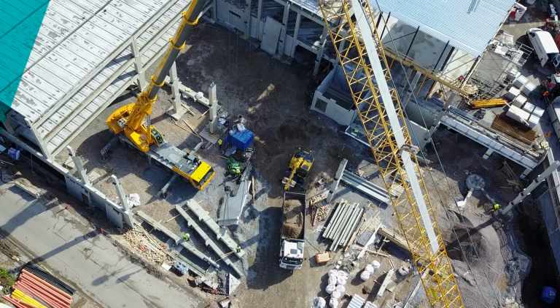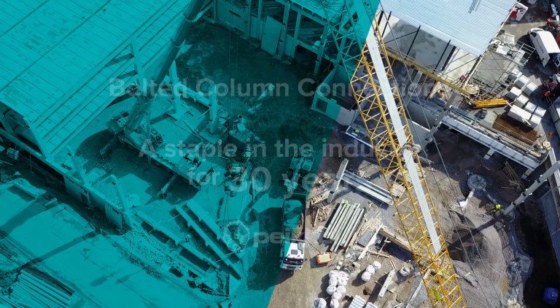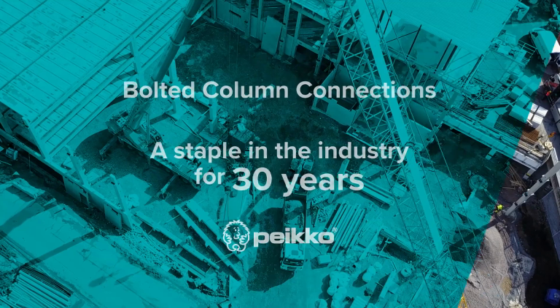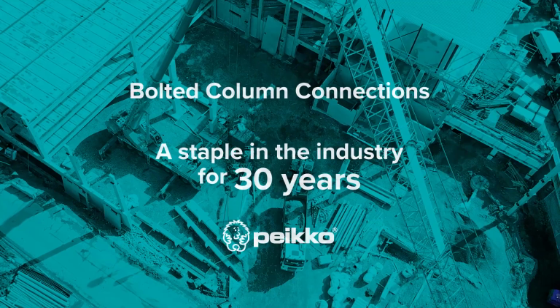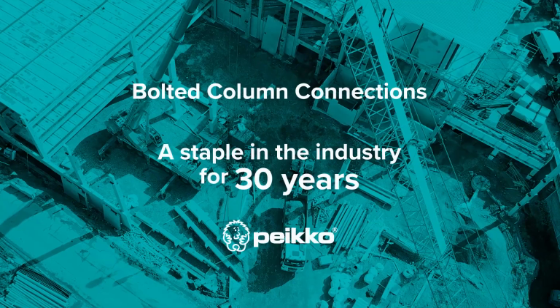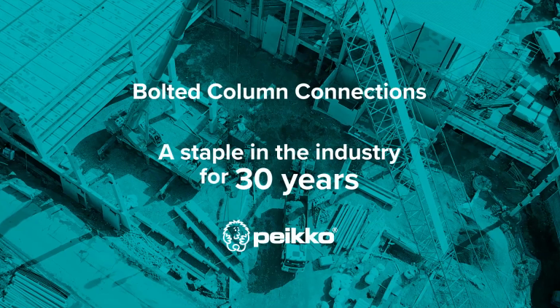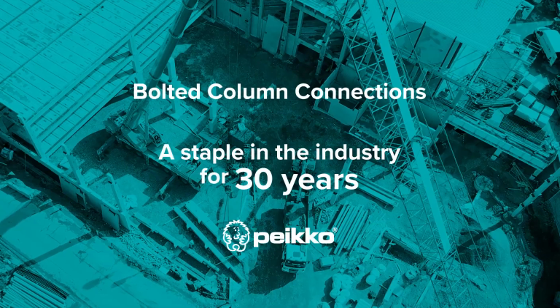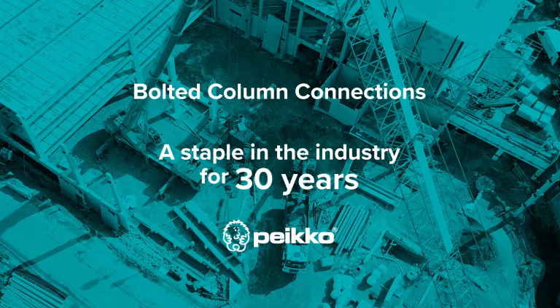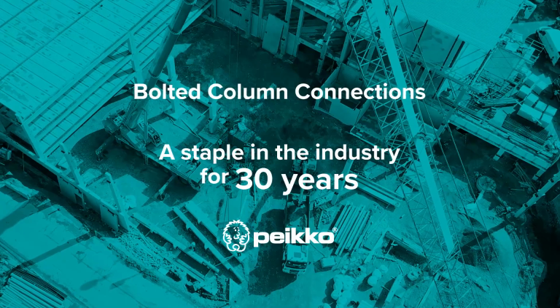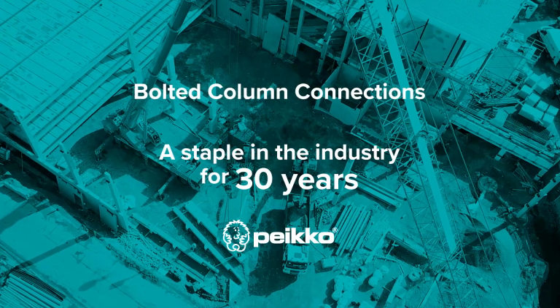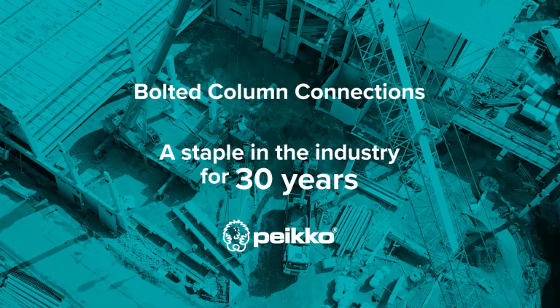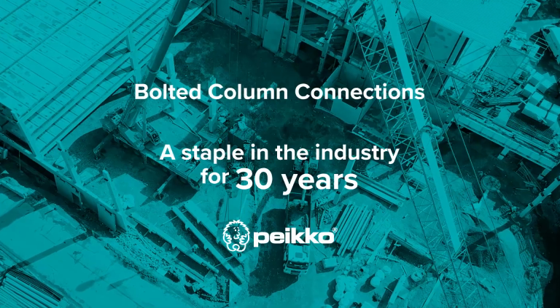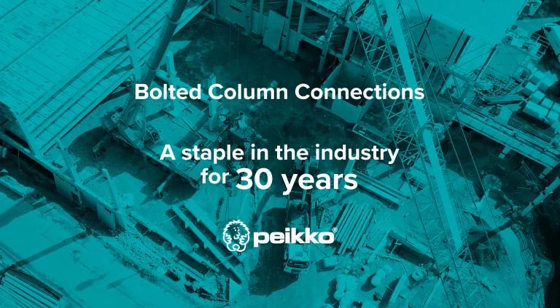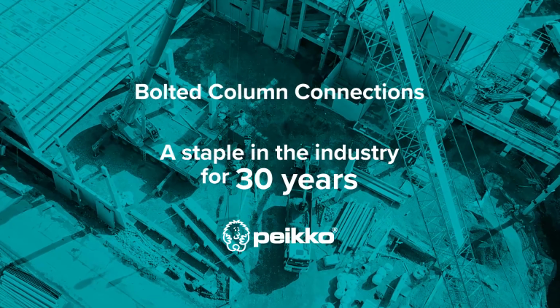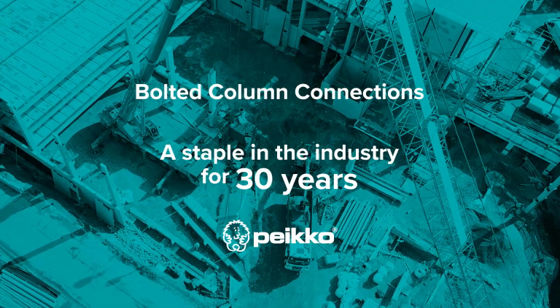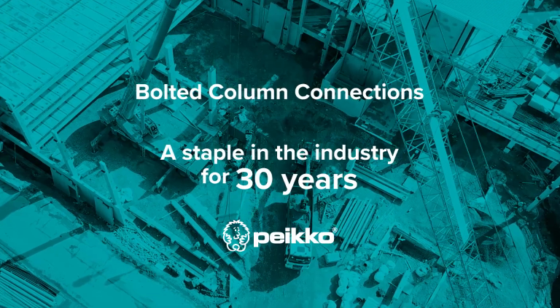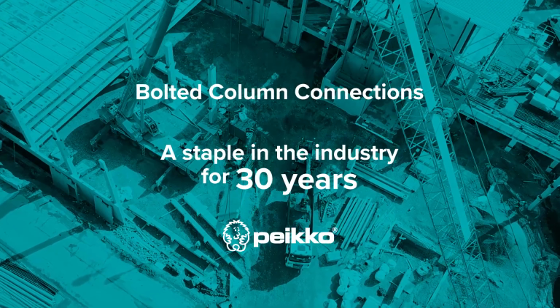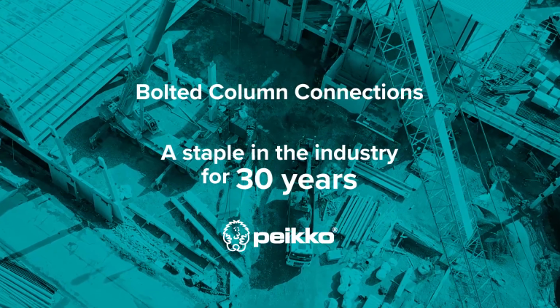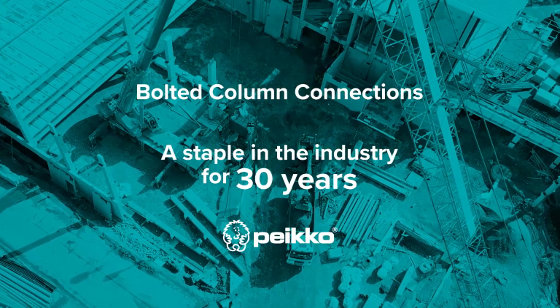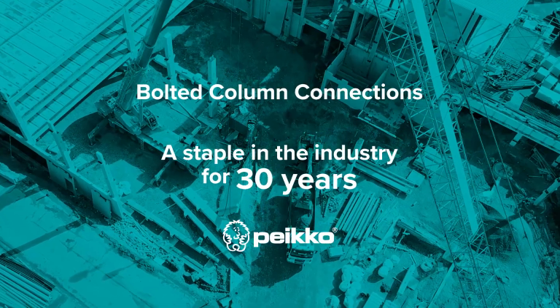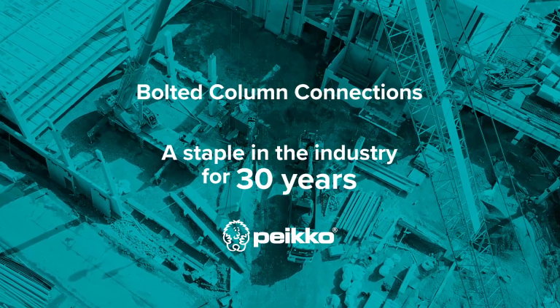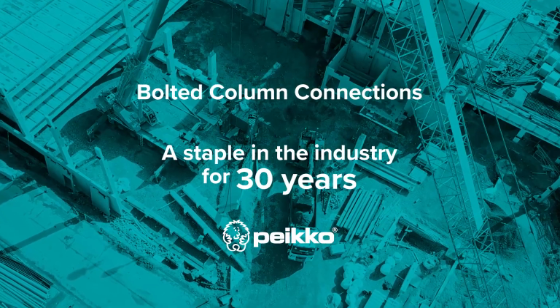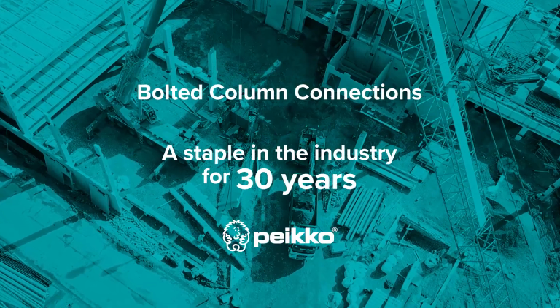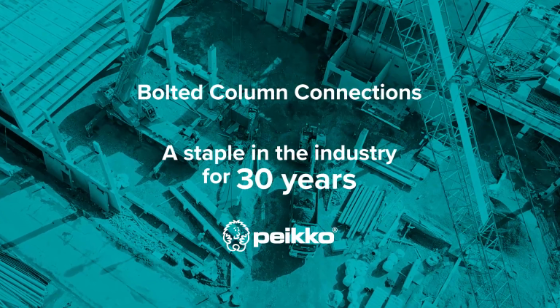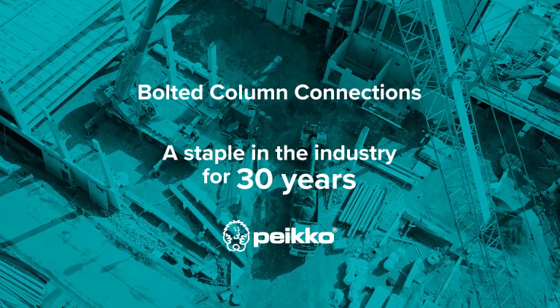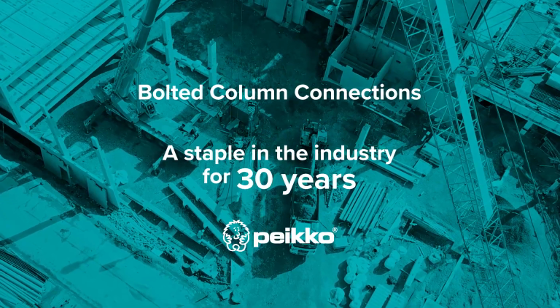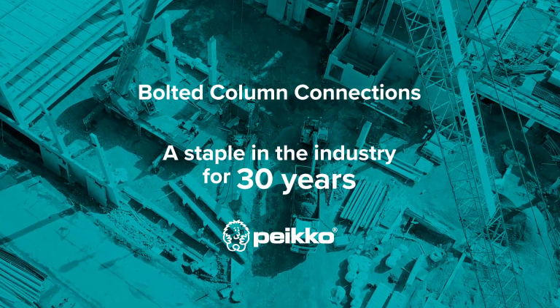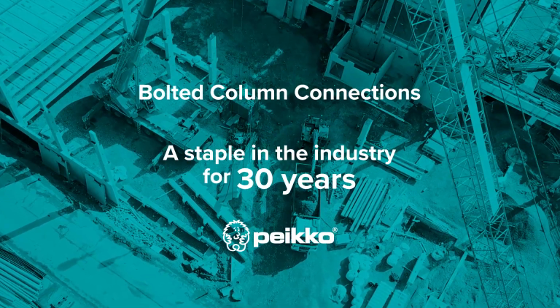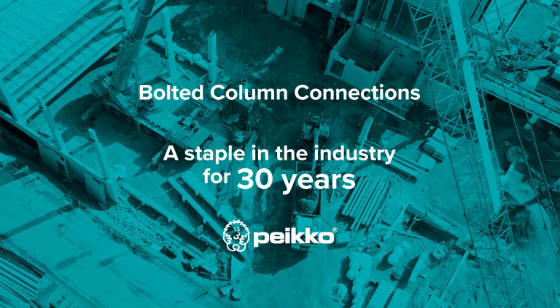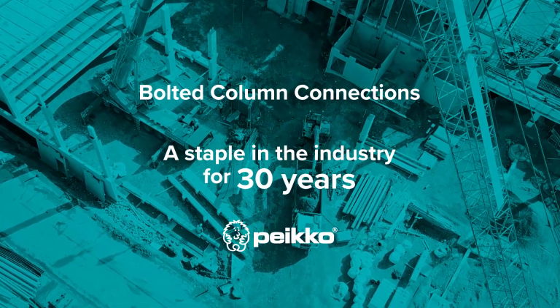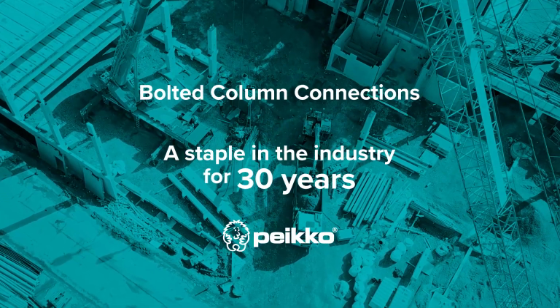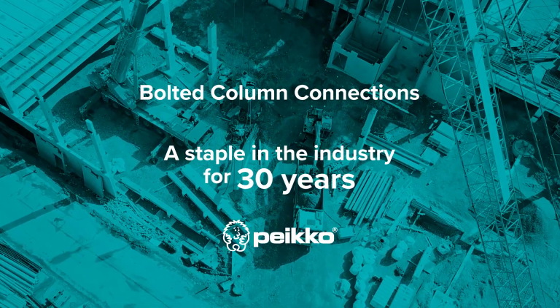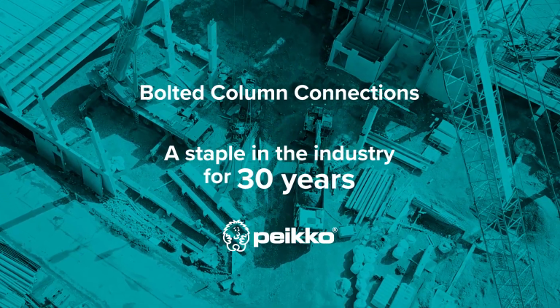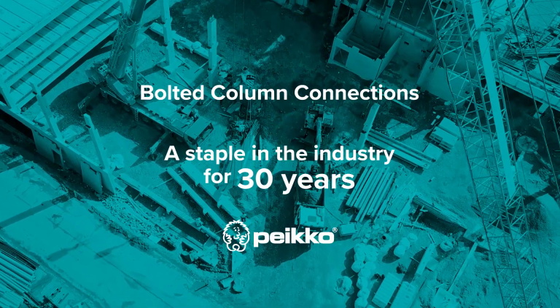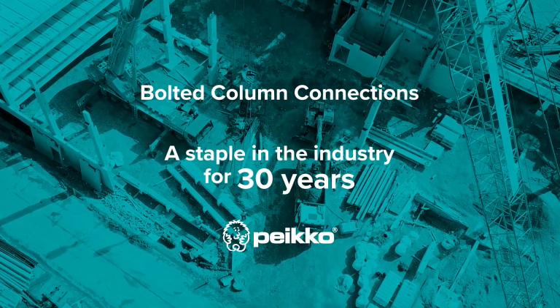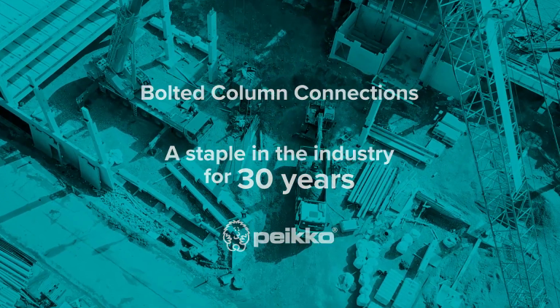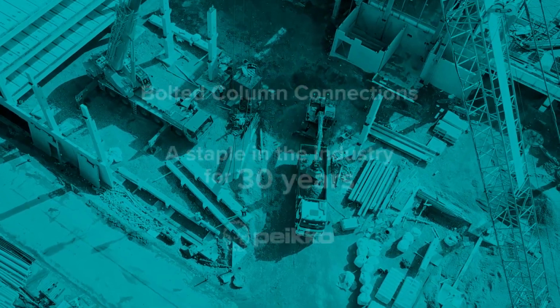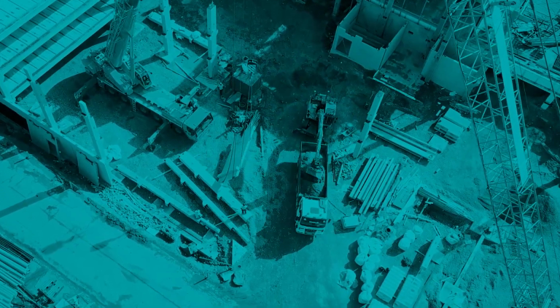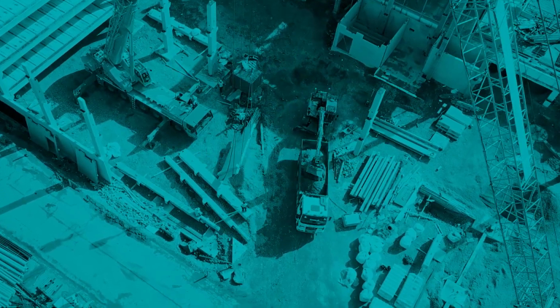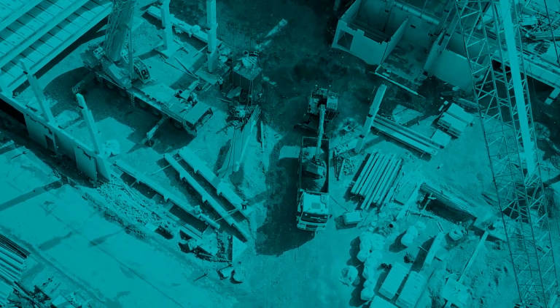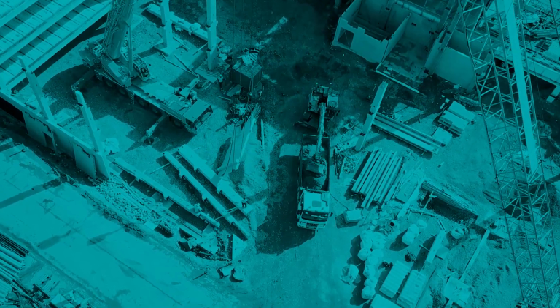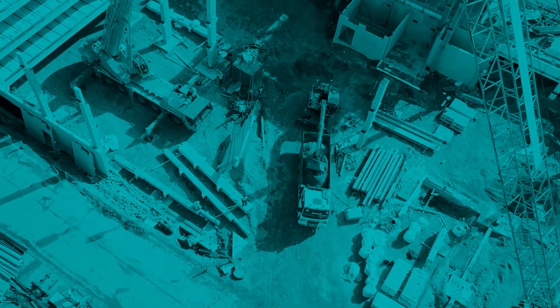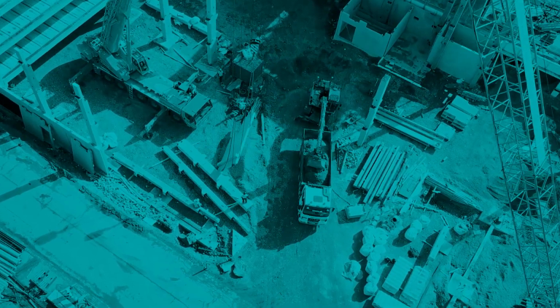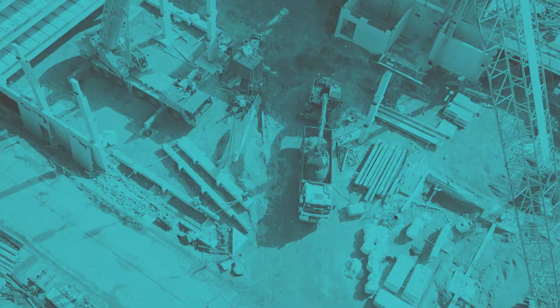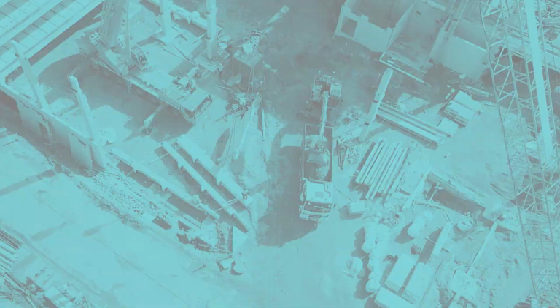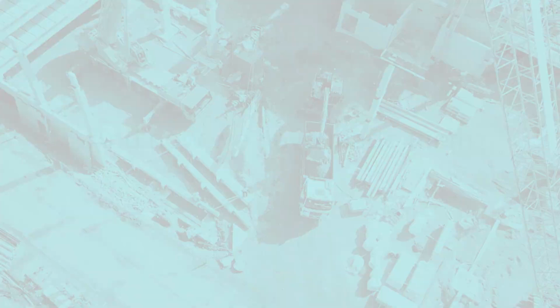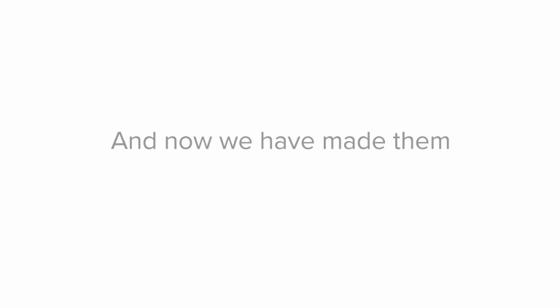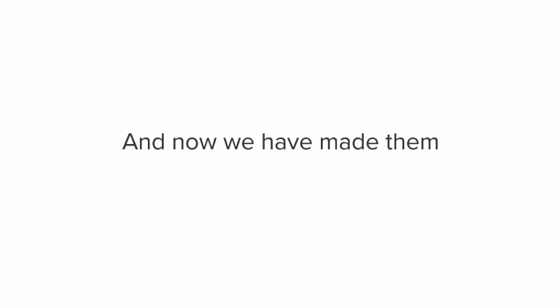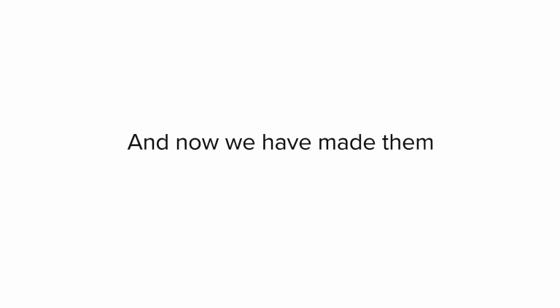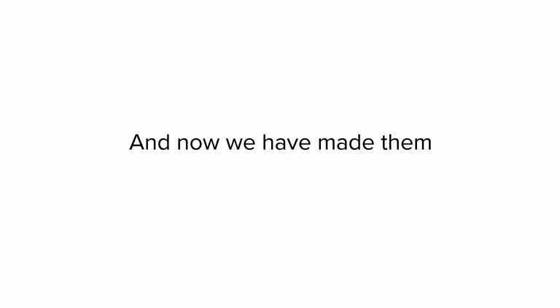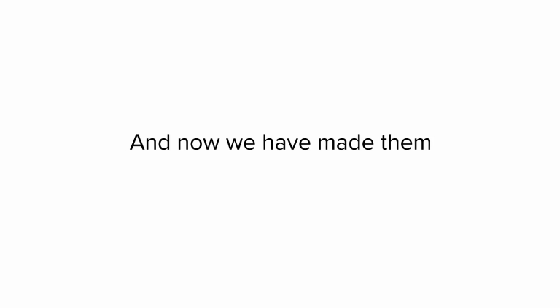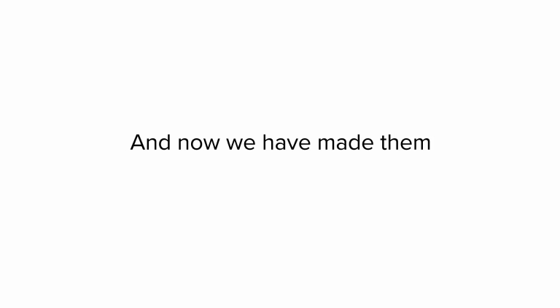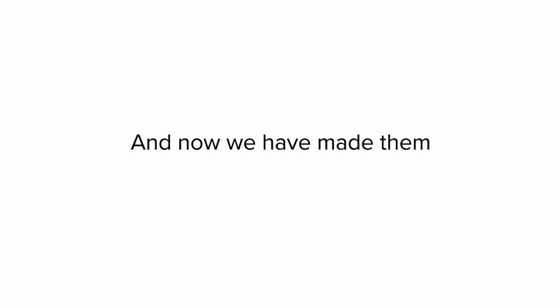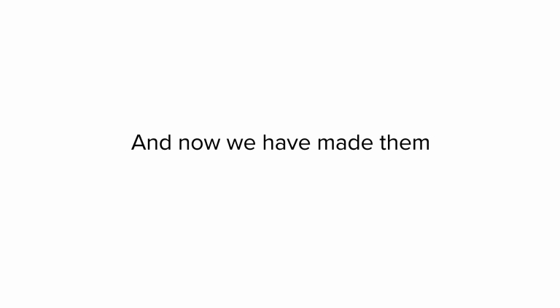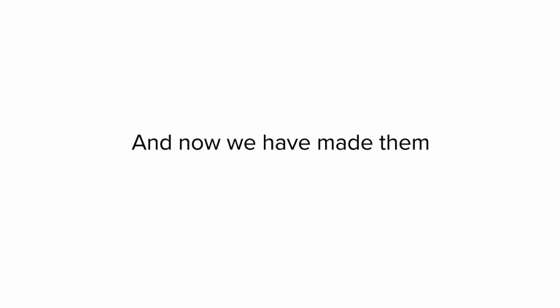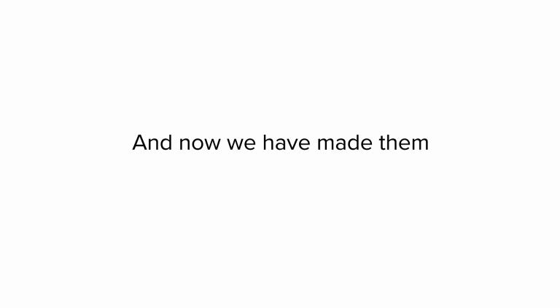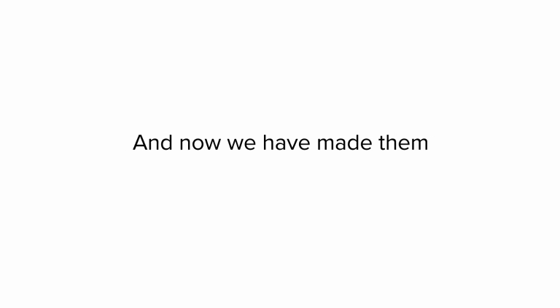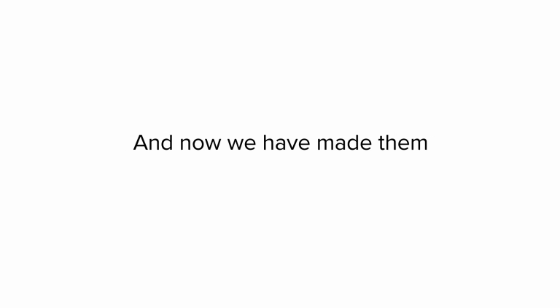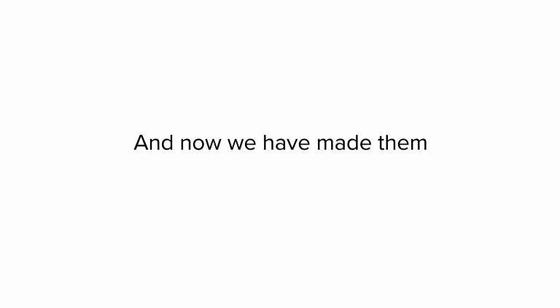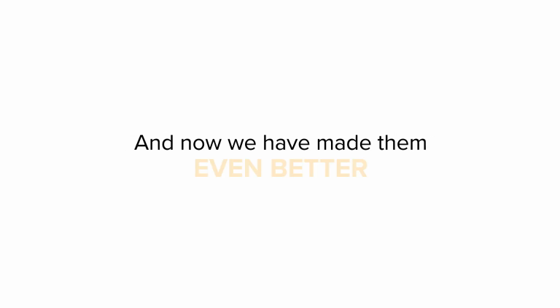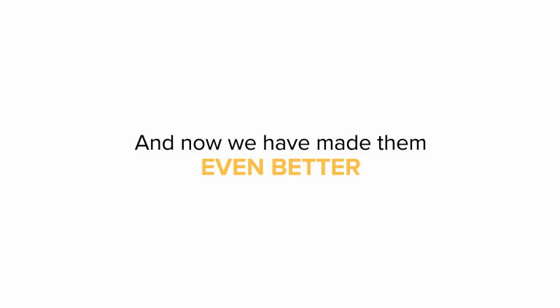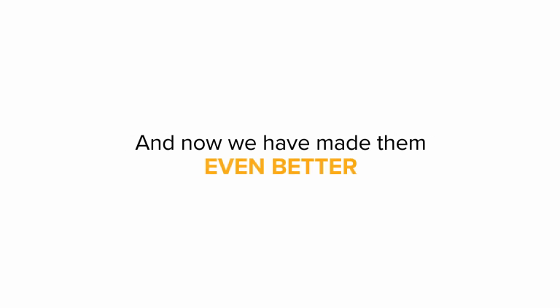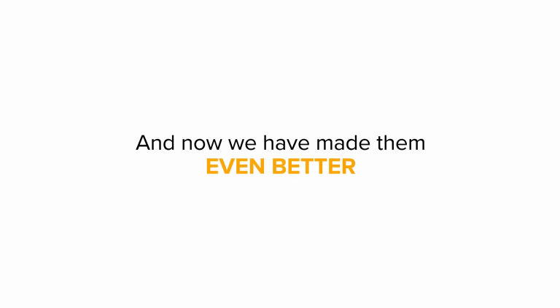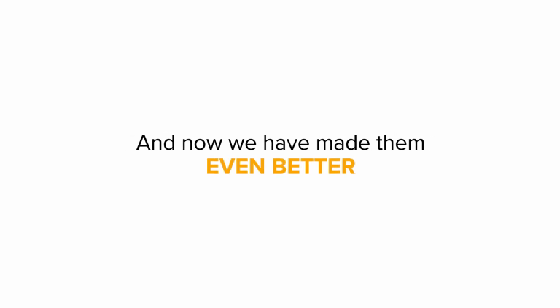PECO bolted column connections have been a staple in the industry for 30 years. And now we've made them even better.